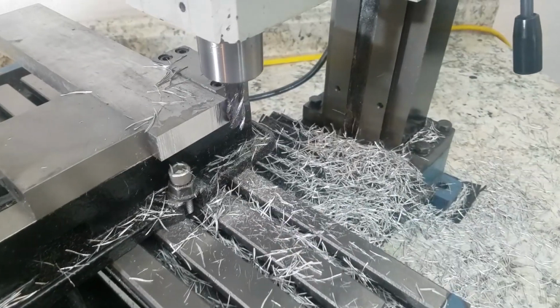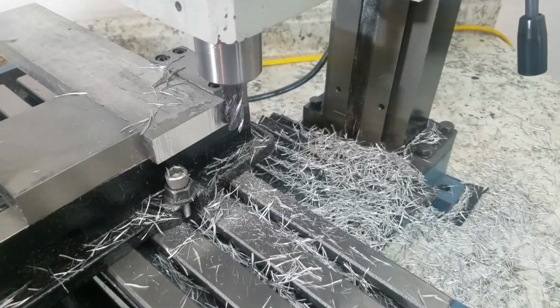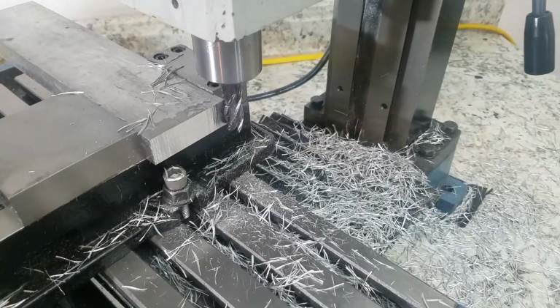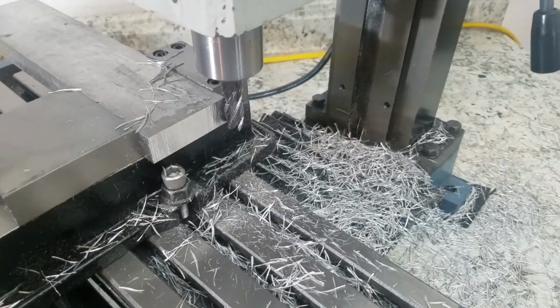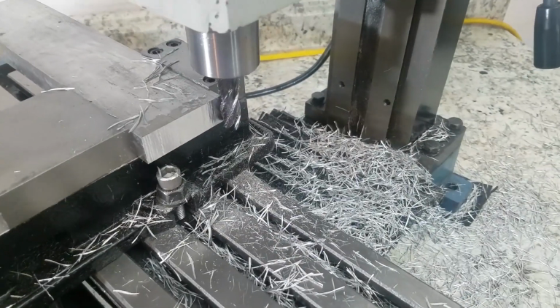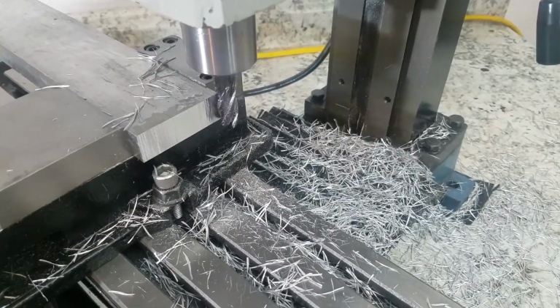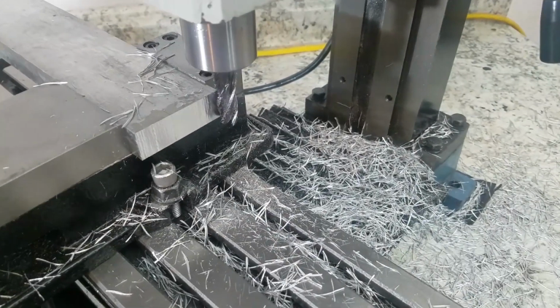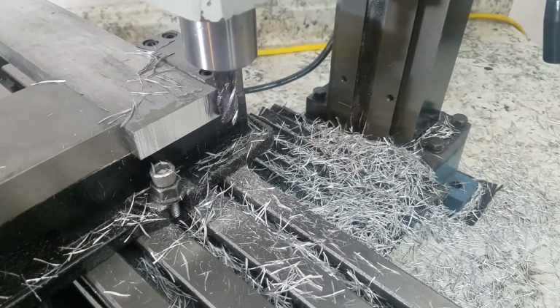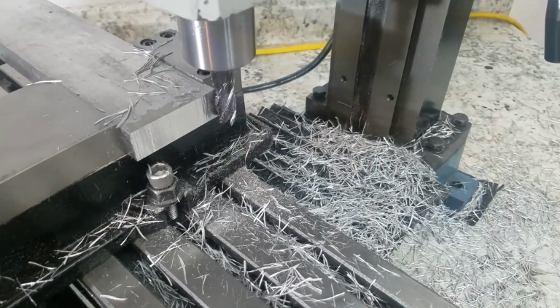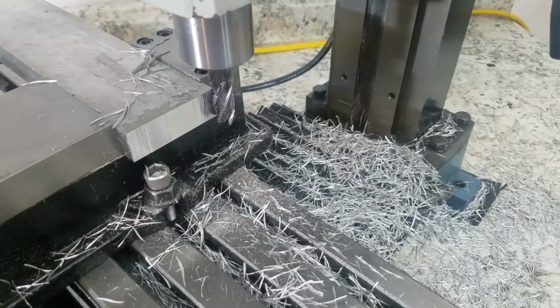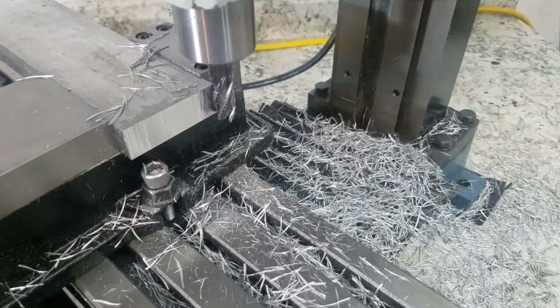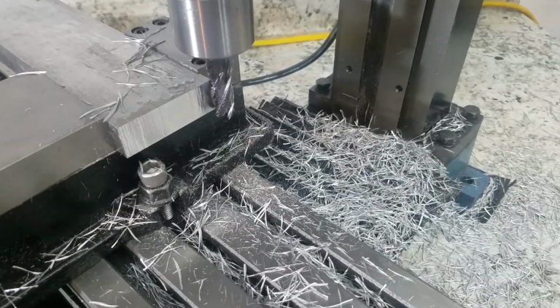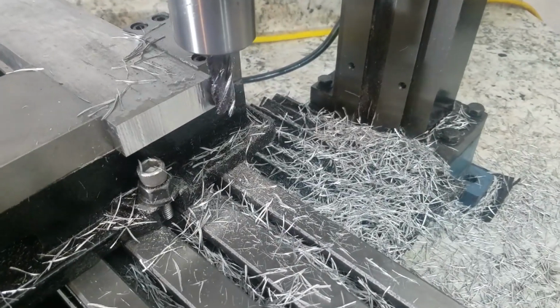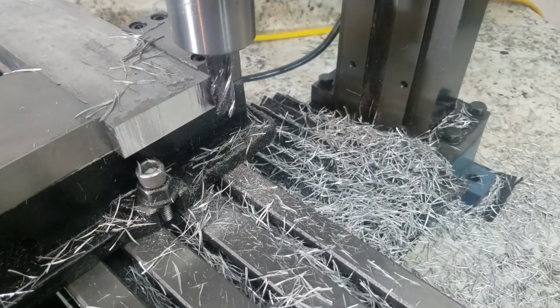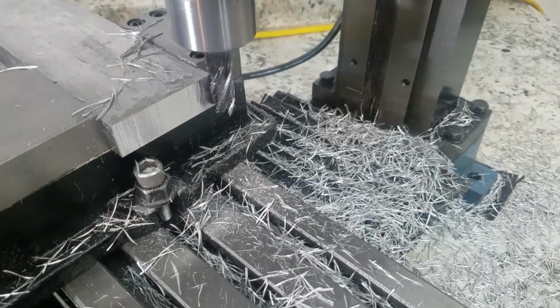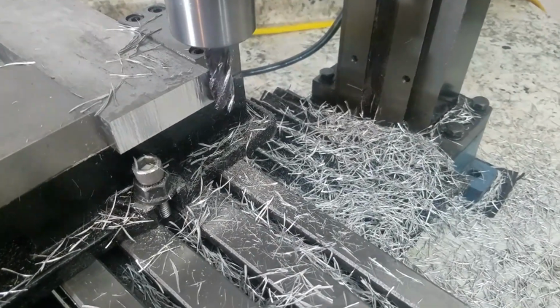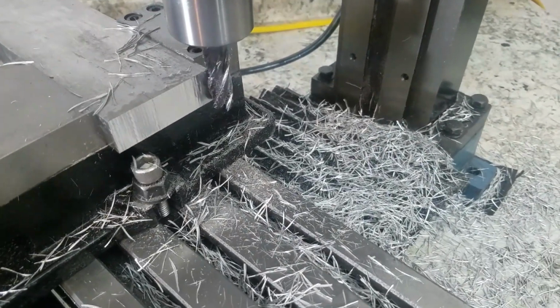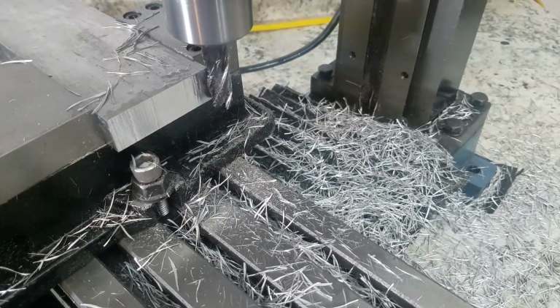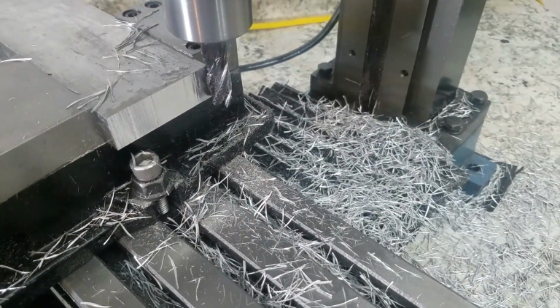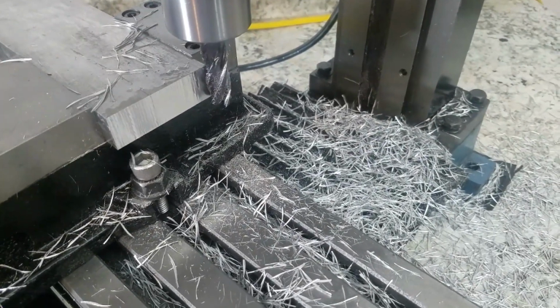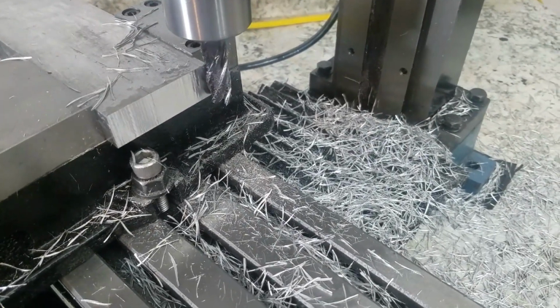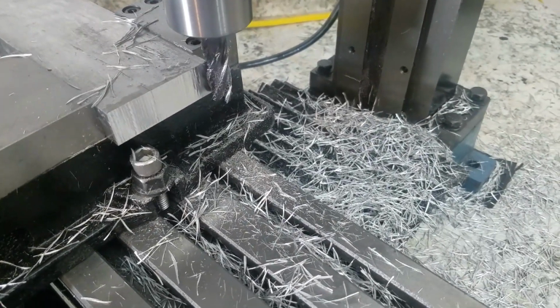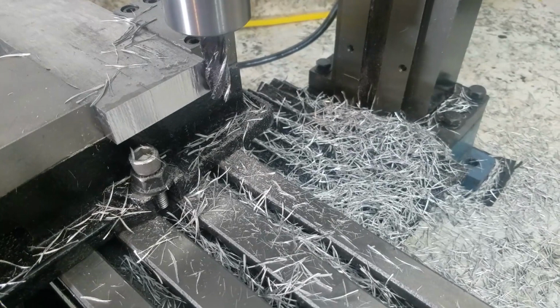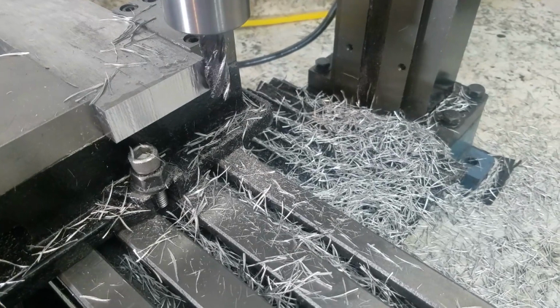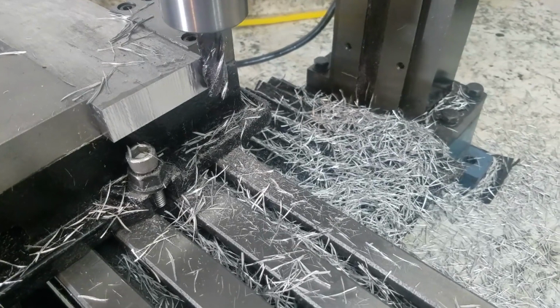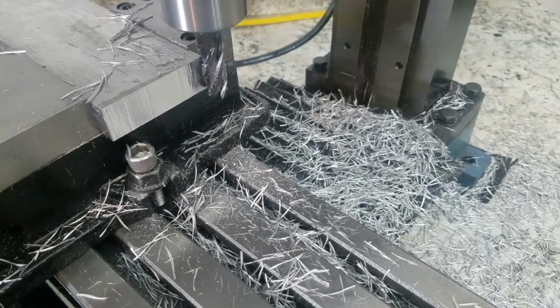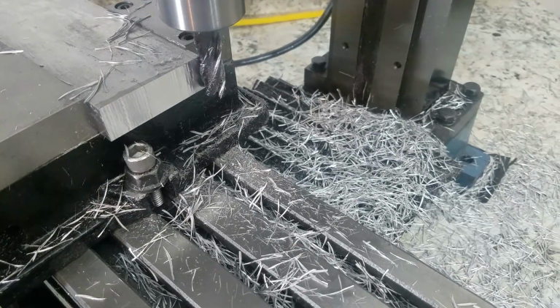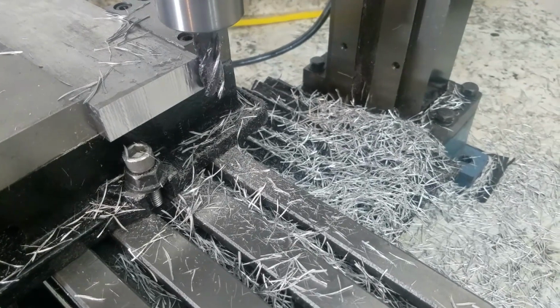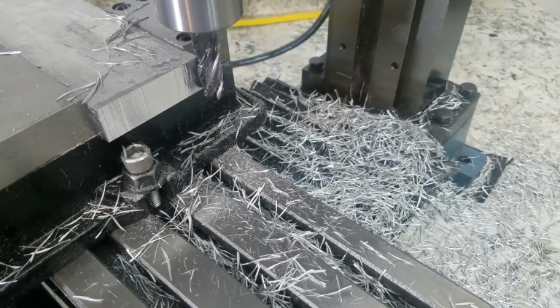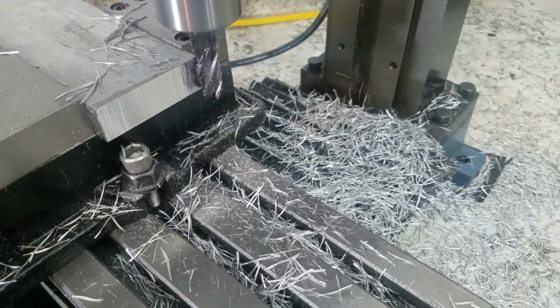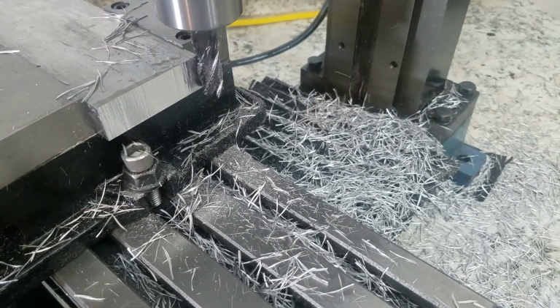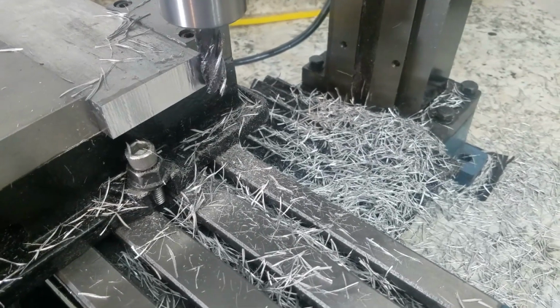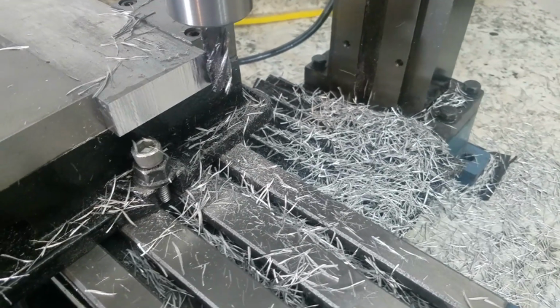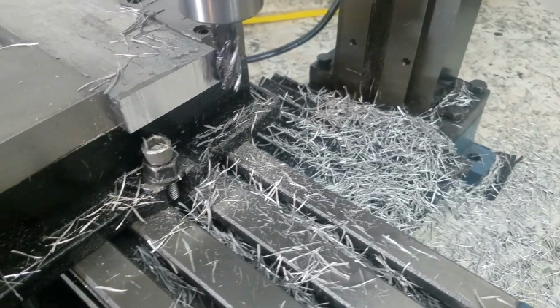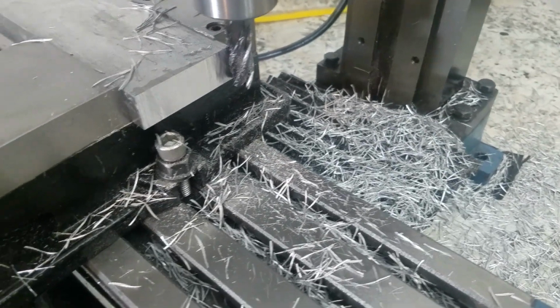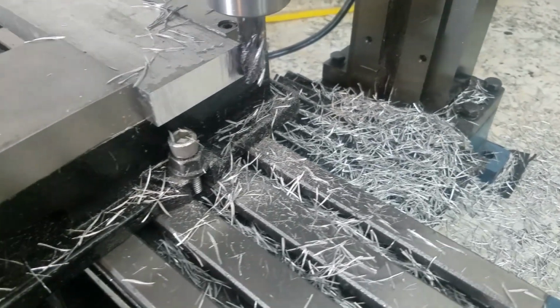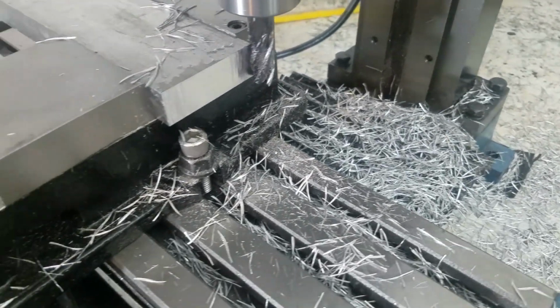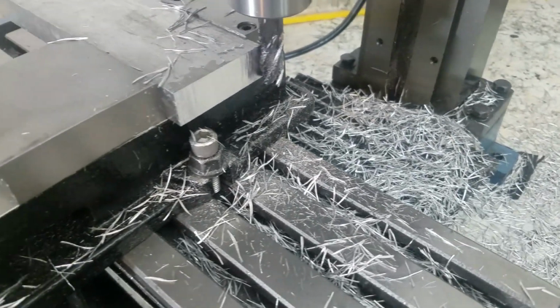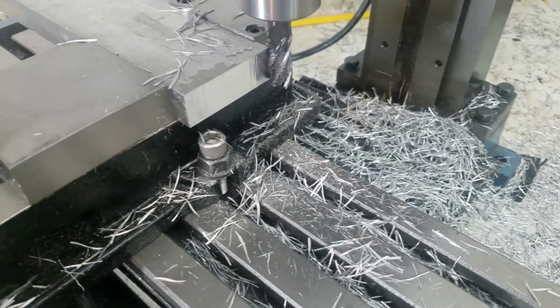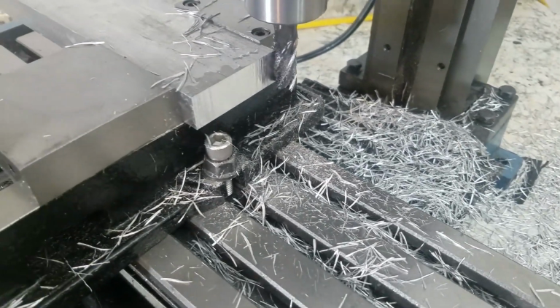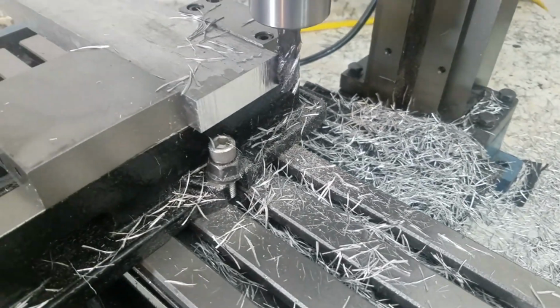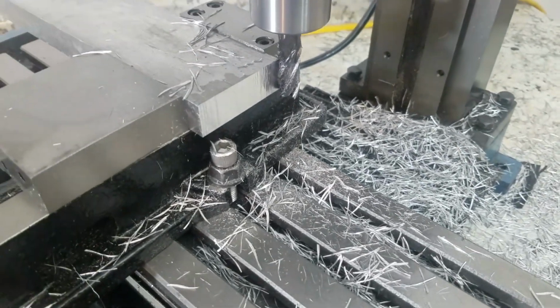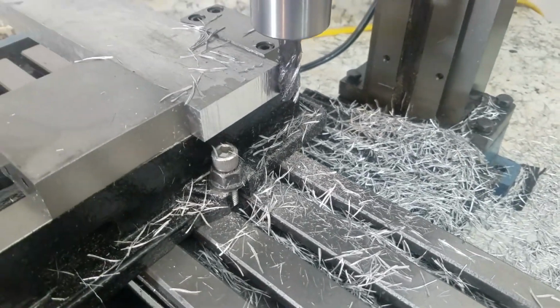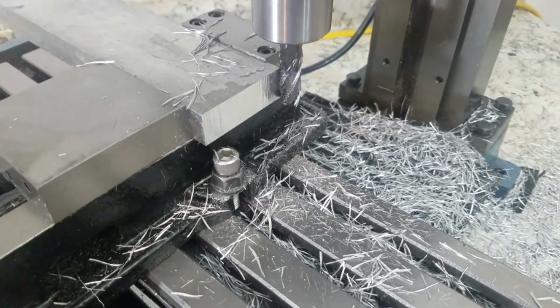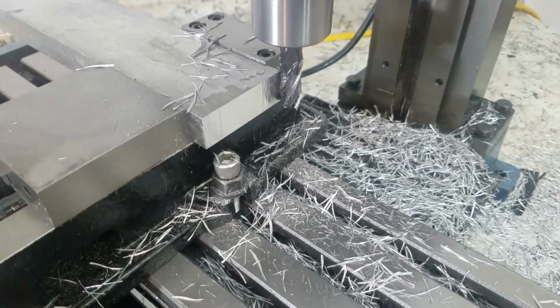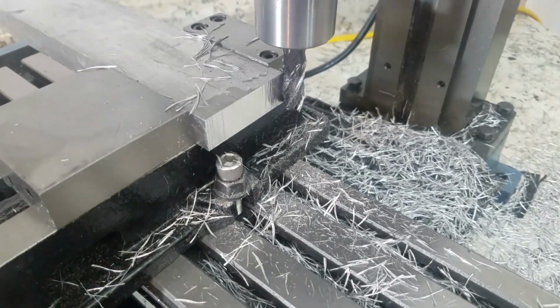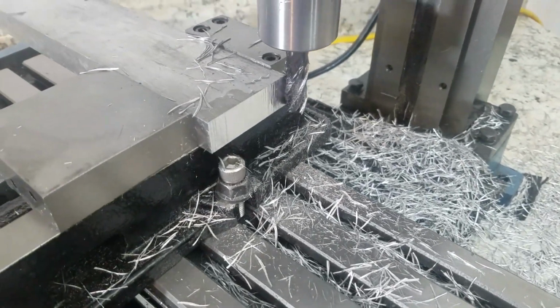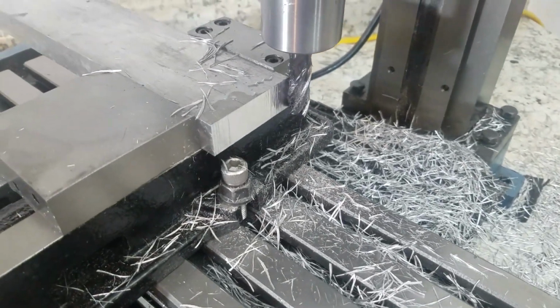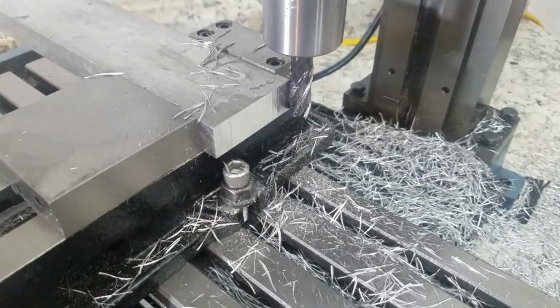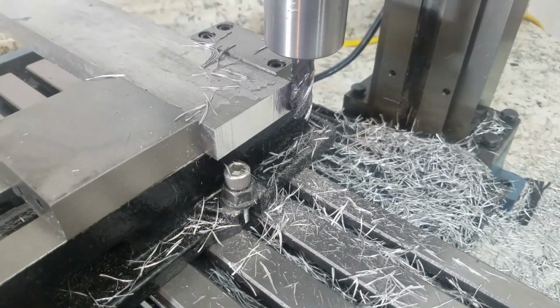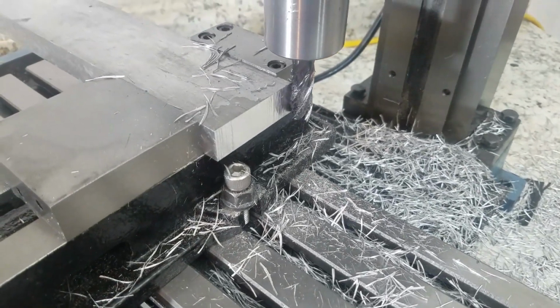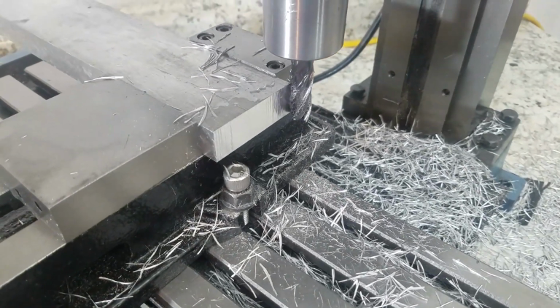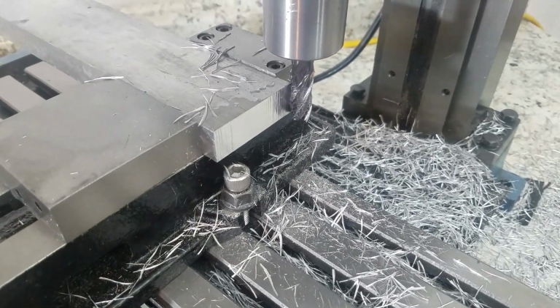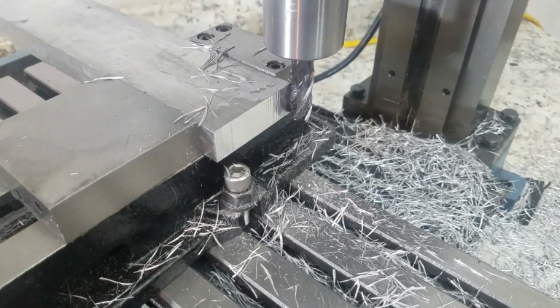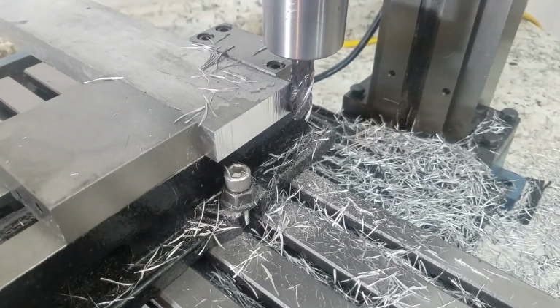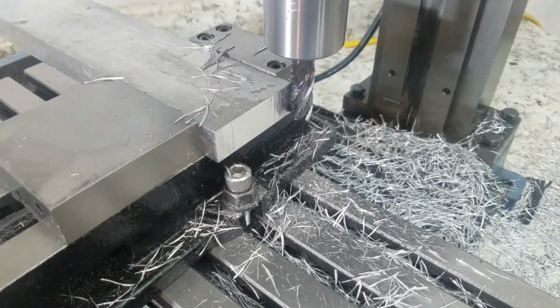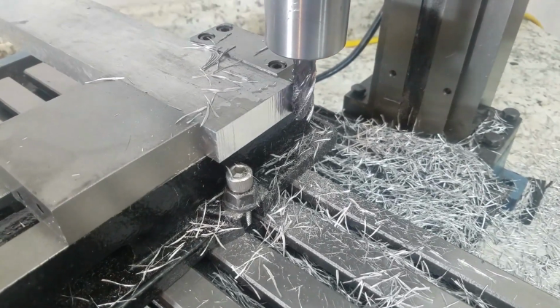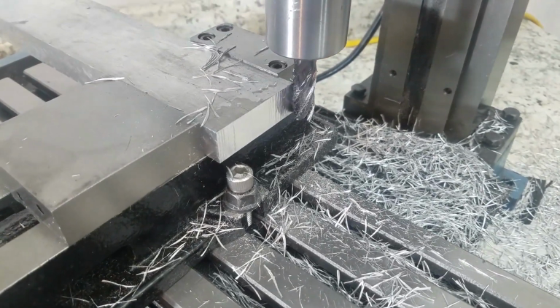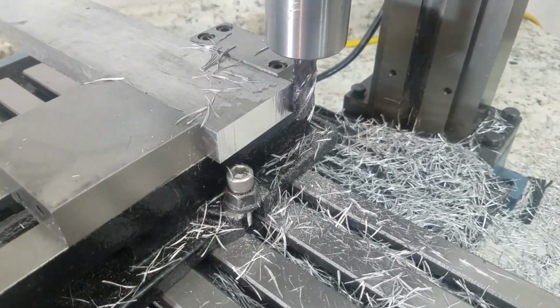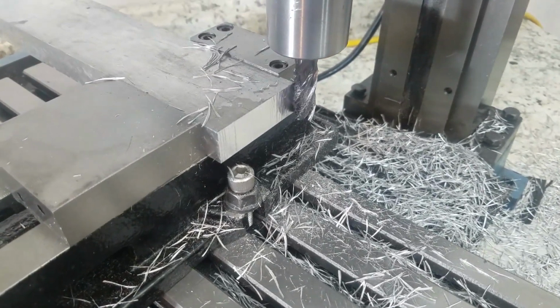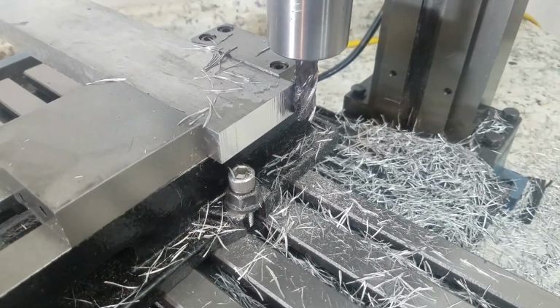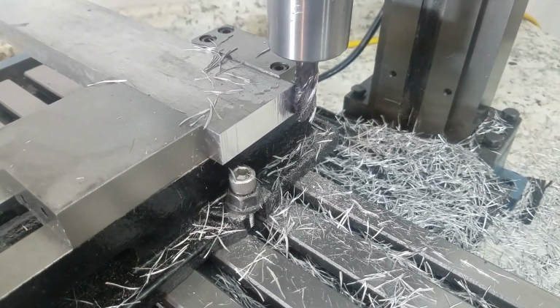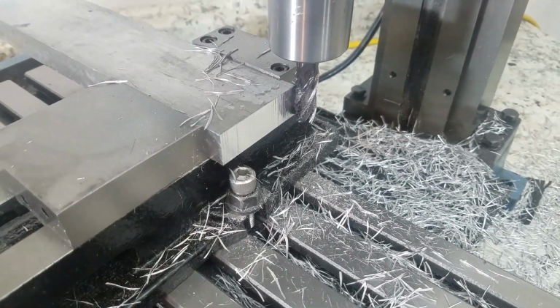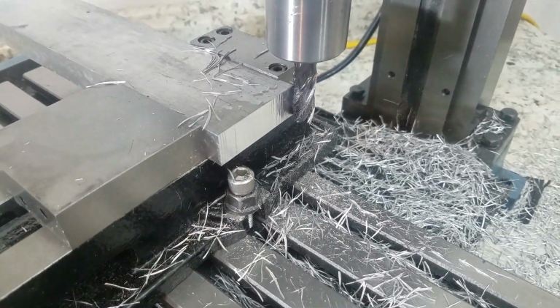With that cut you can see the chips are still pretty good, but if you look at the surface finish it's starting to get terrible.